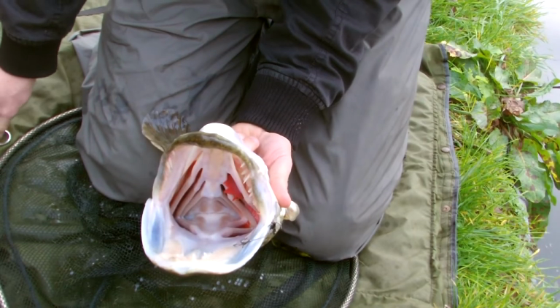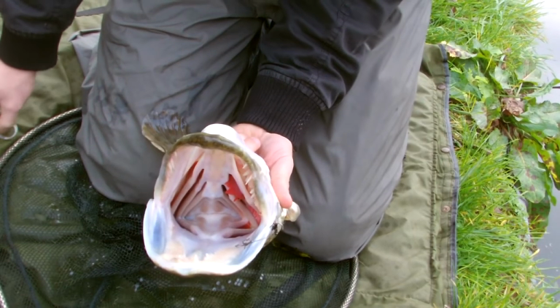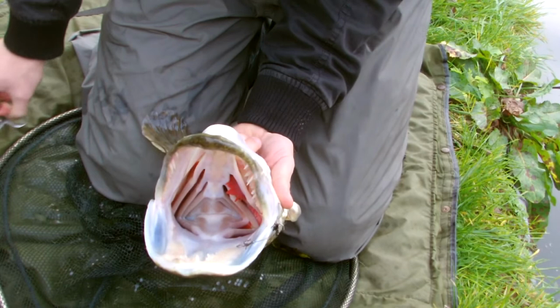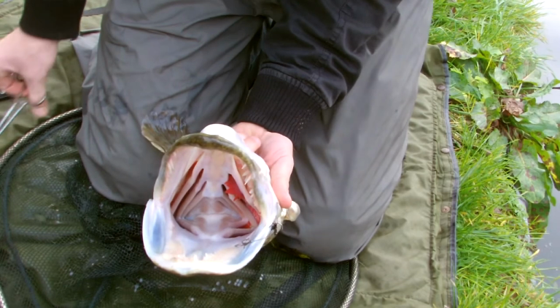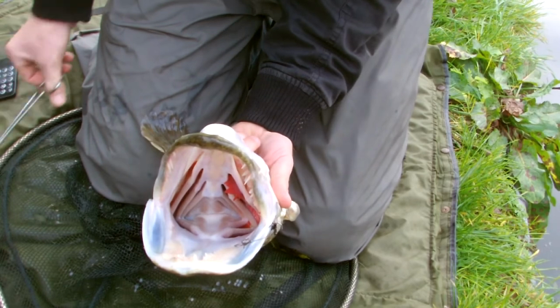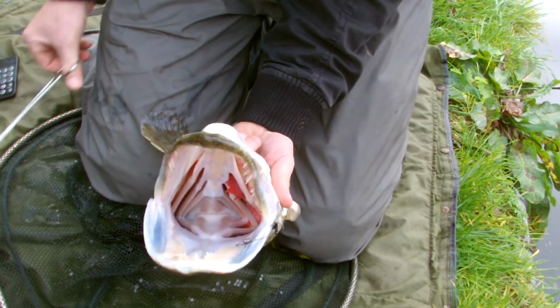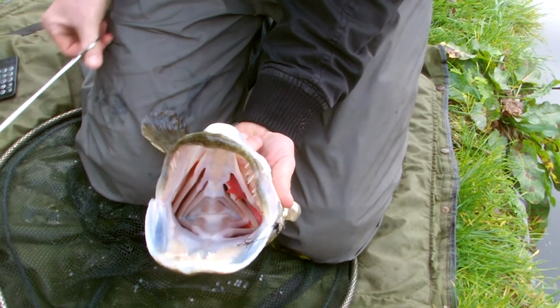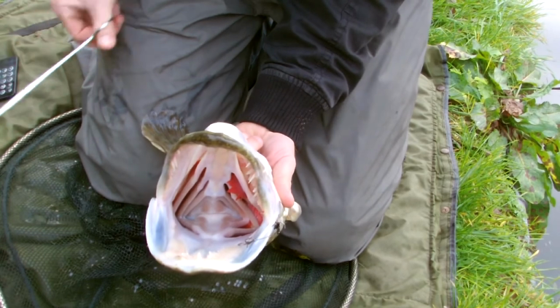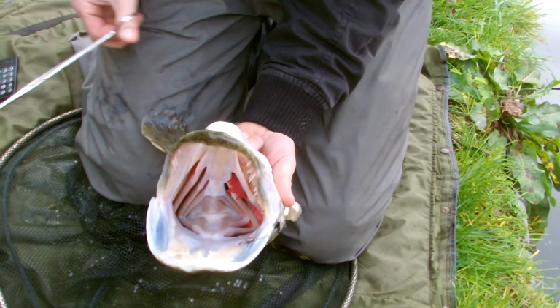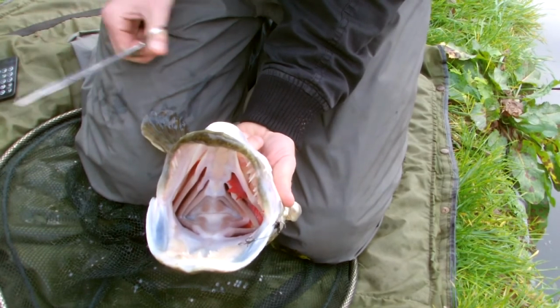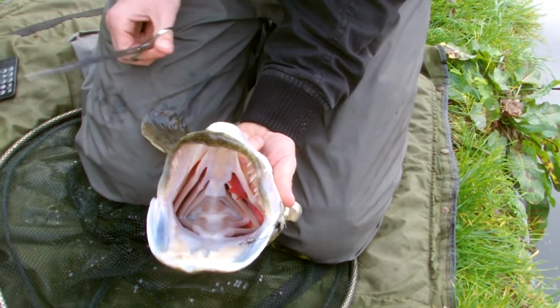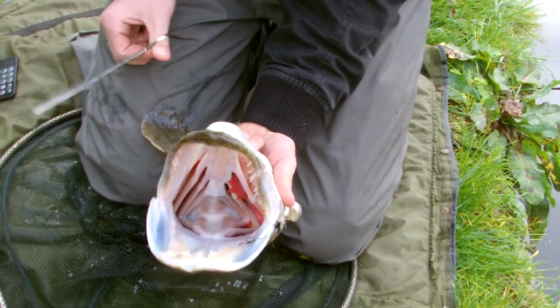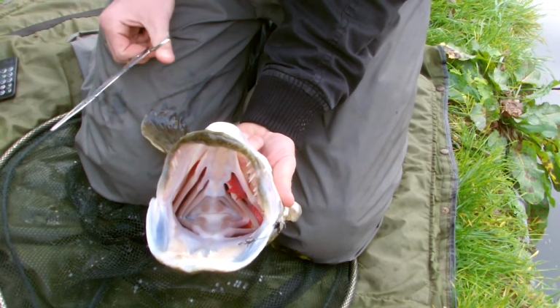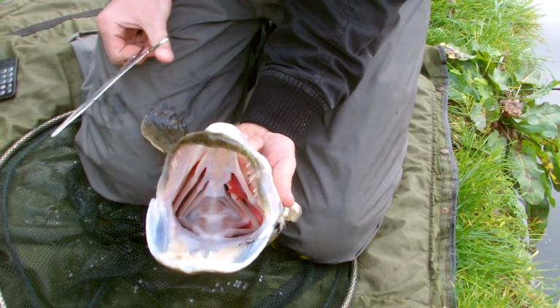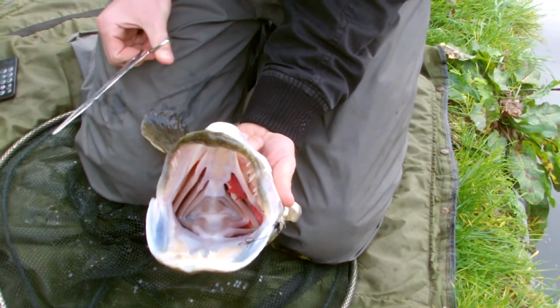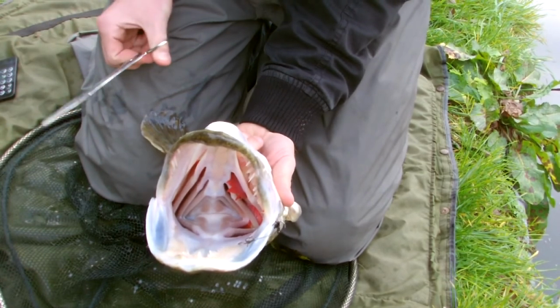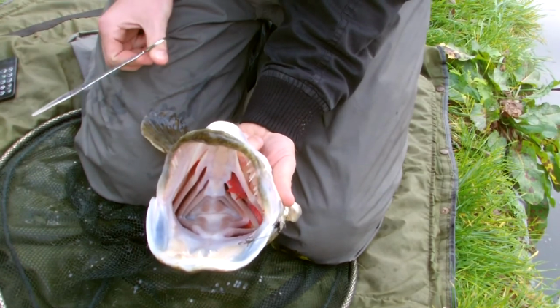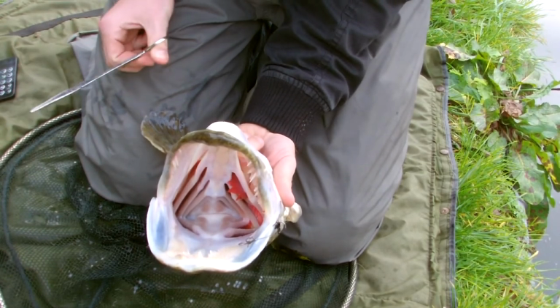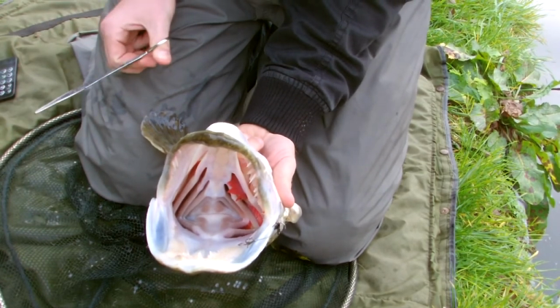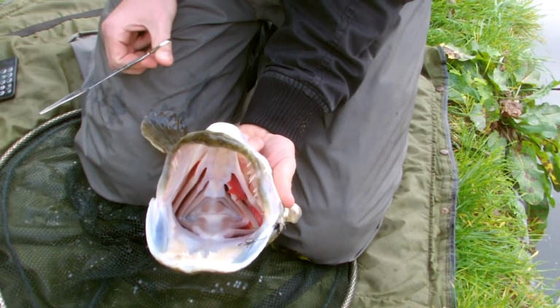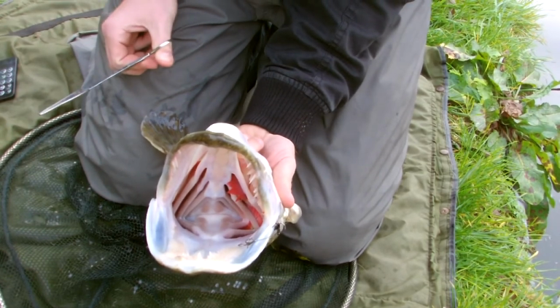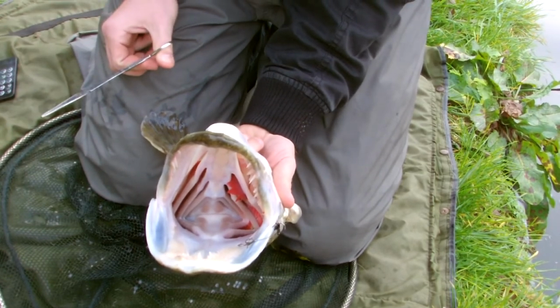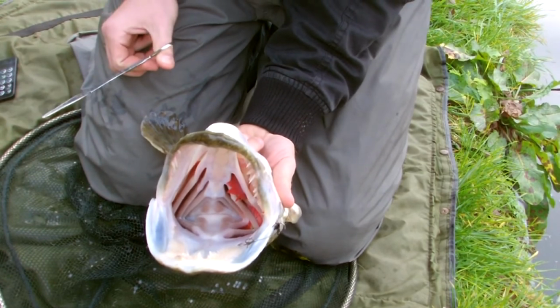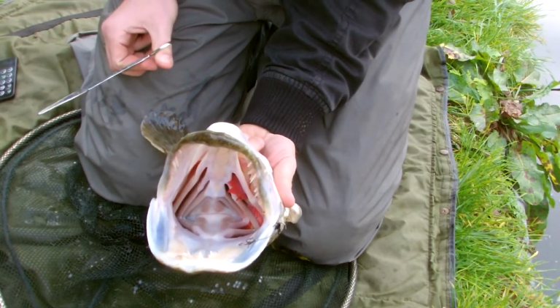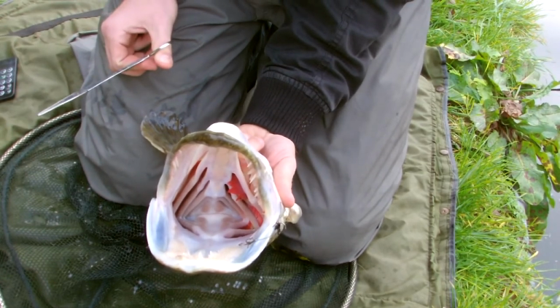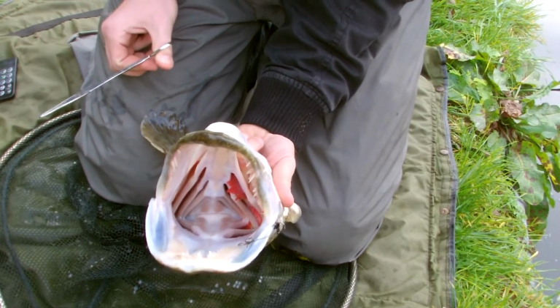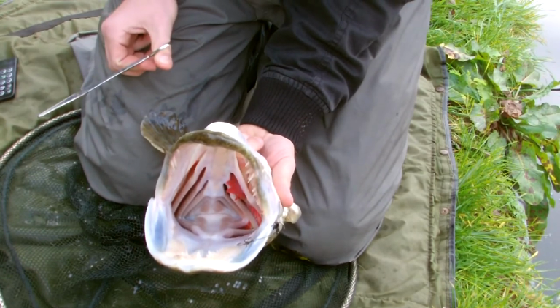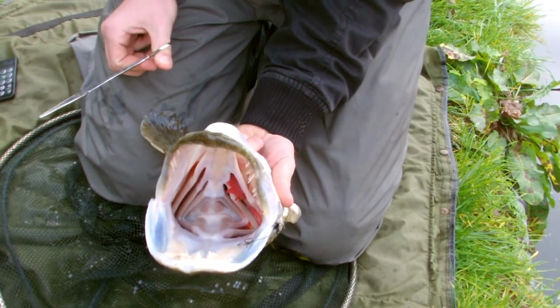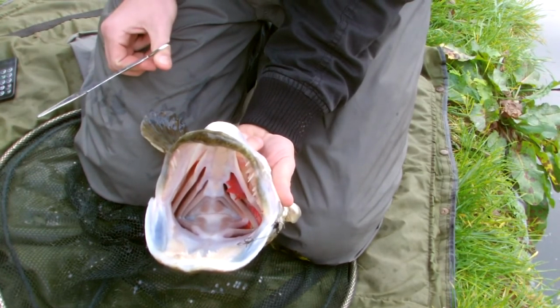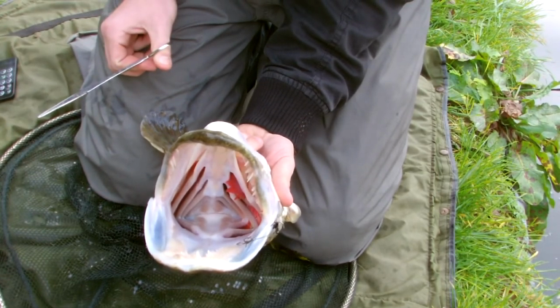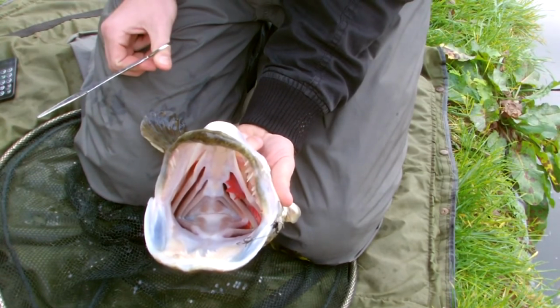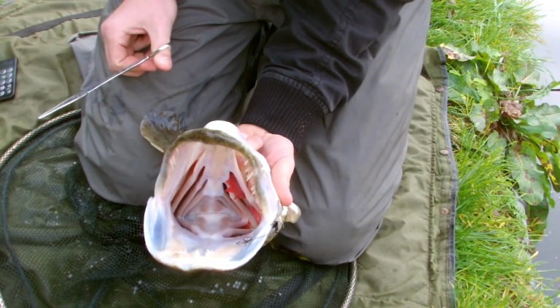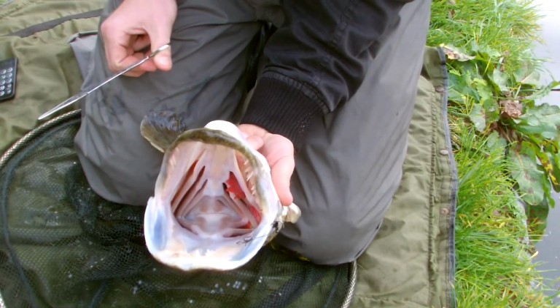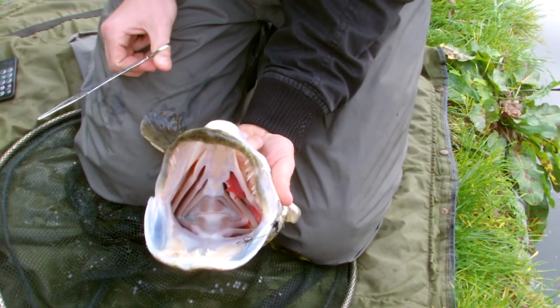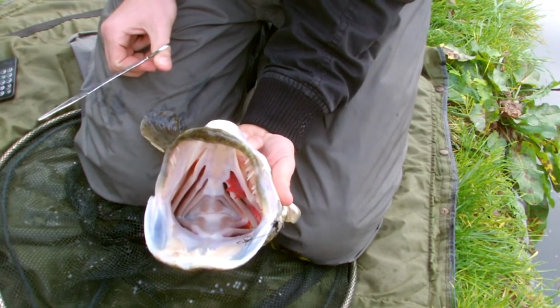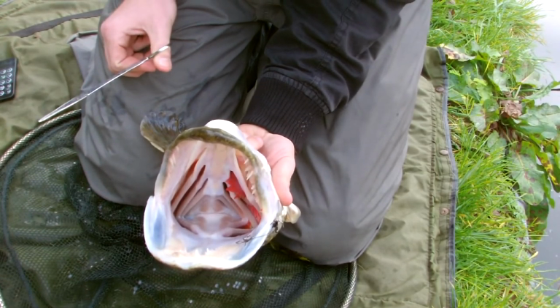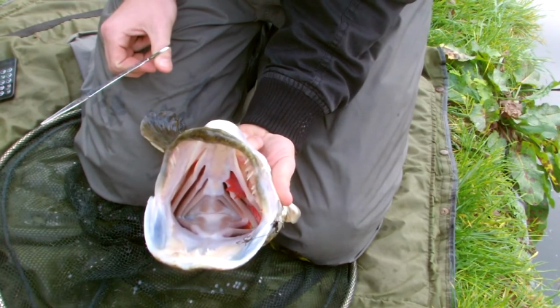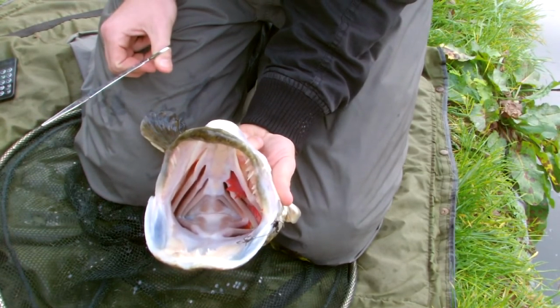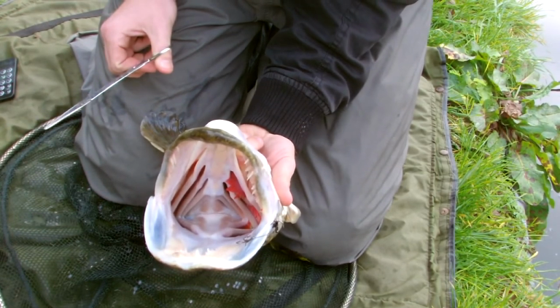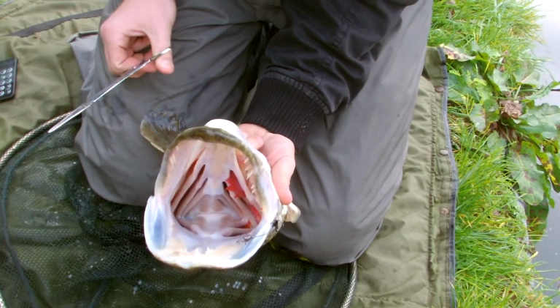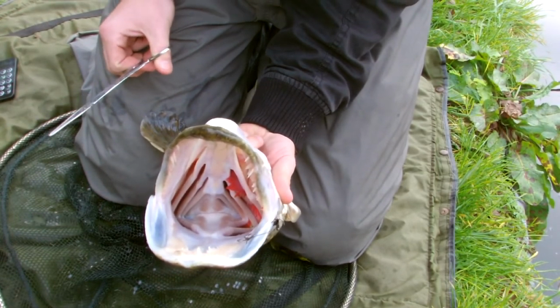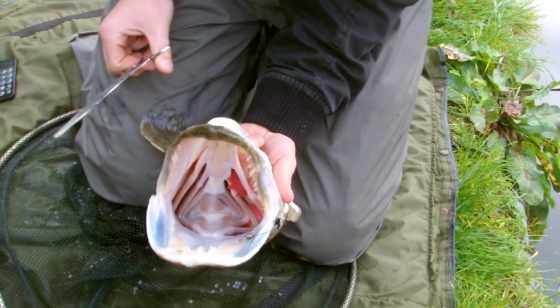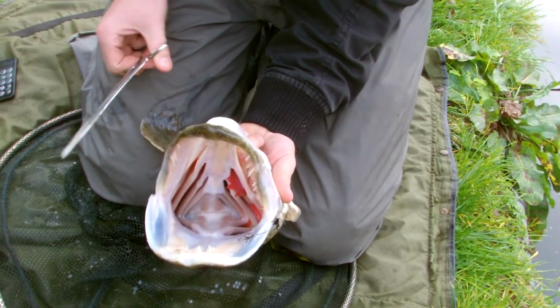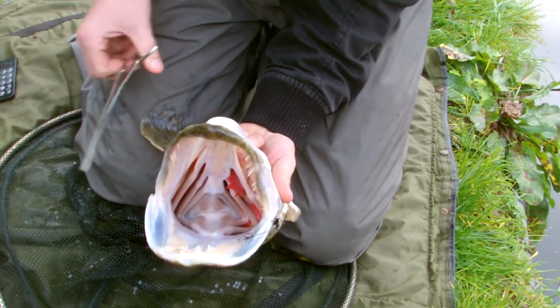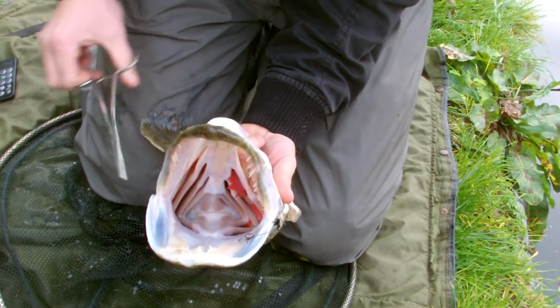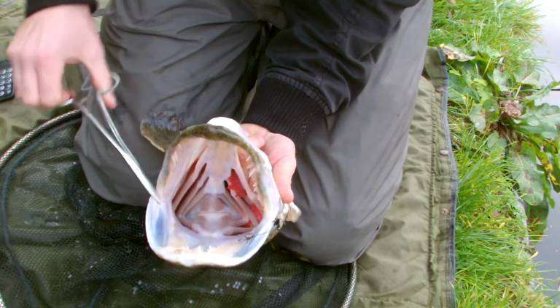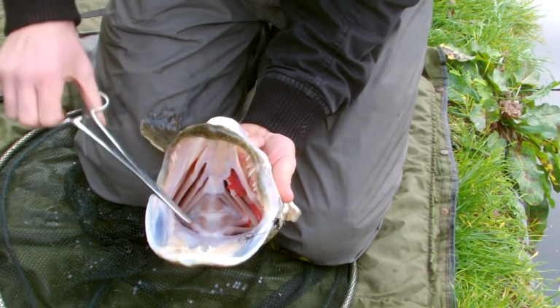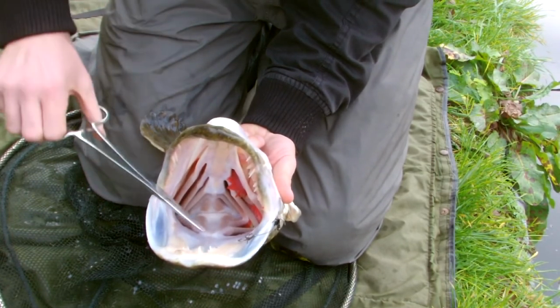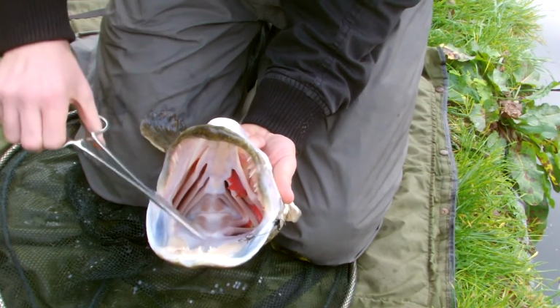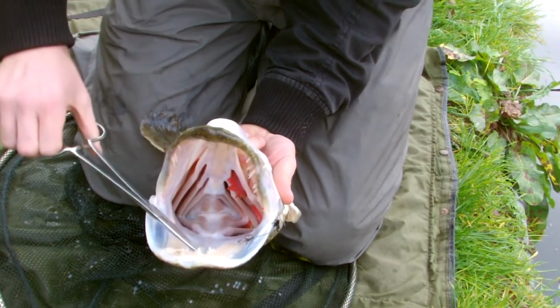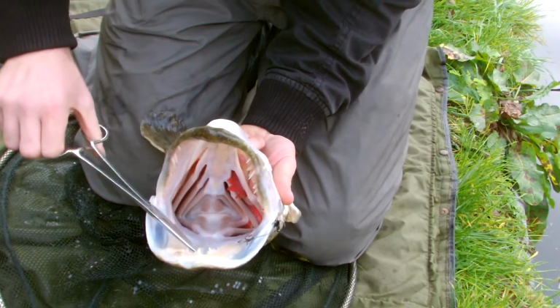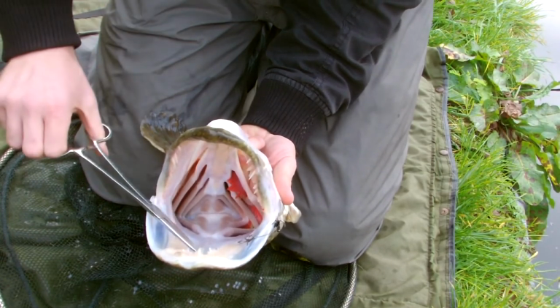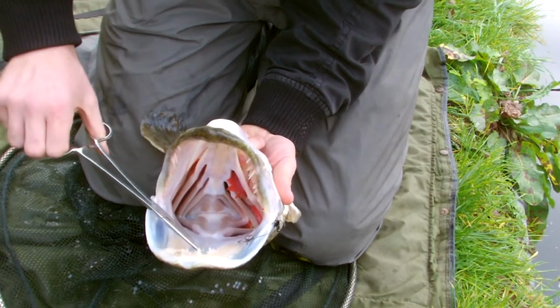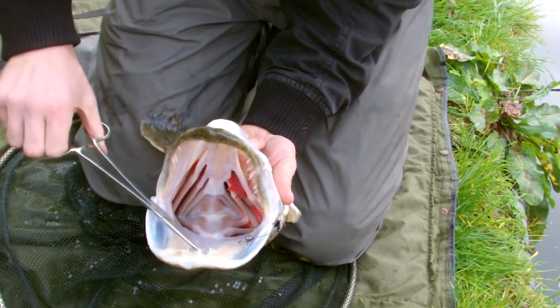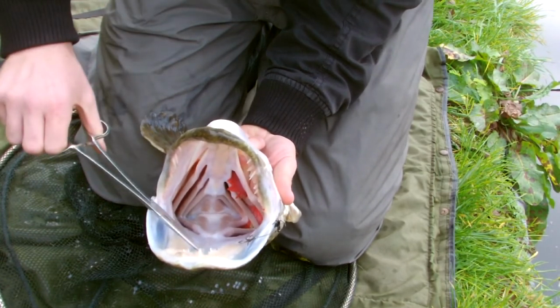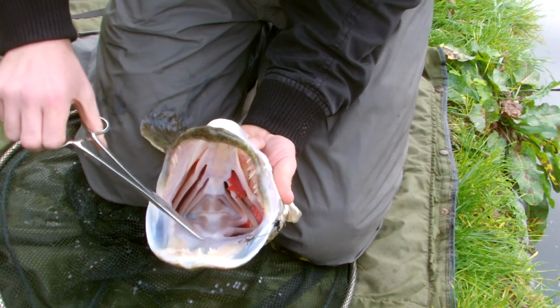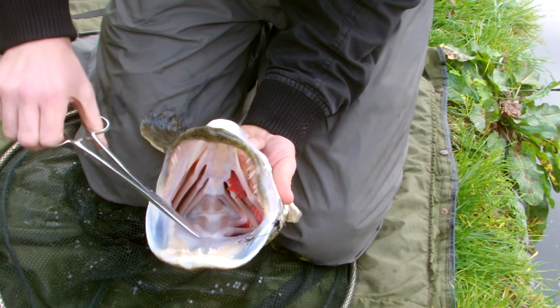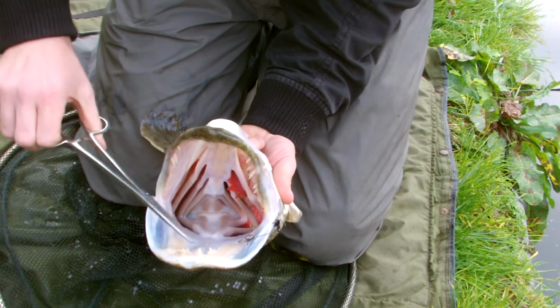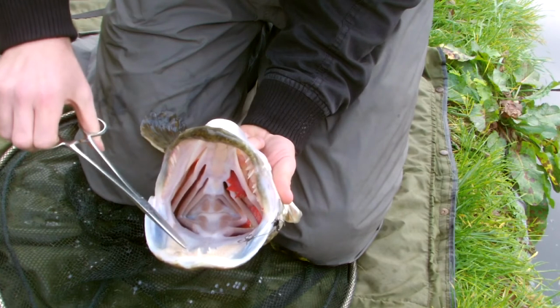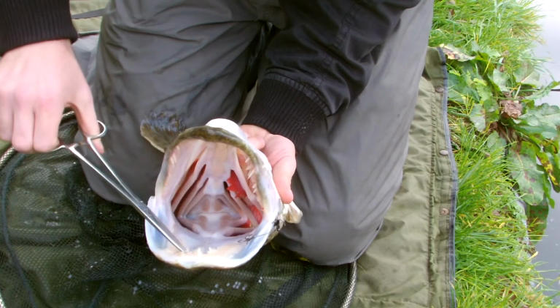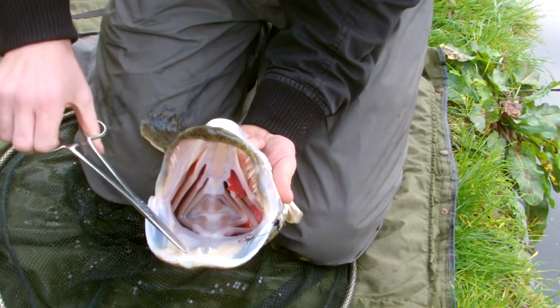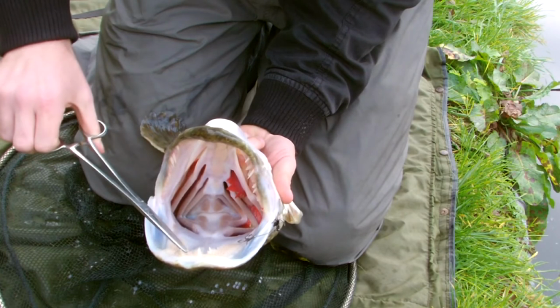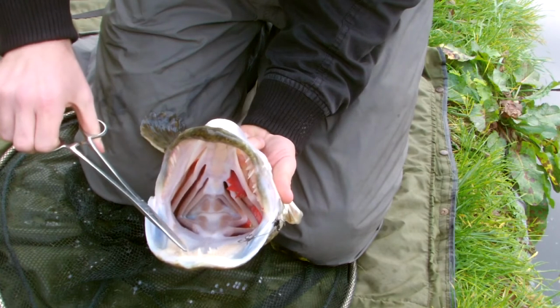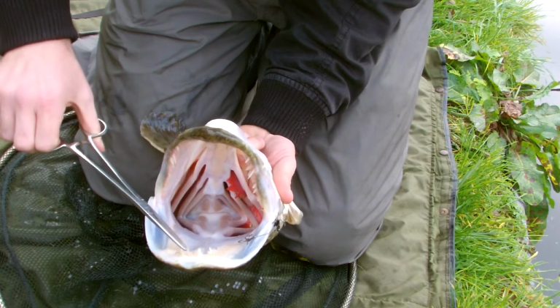Right, now I'm just going to unhook my nice big pike — it looks like it's a 10 pounder. I recognise it; I think we've had it before, I think Dom's had it before.